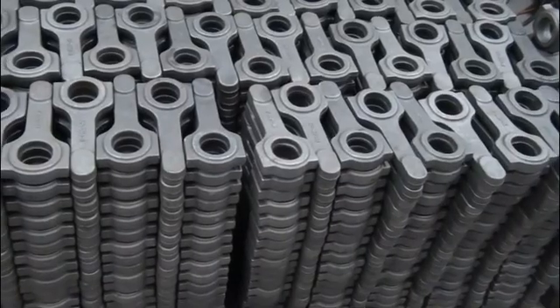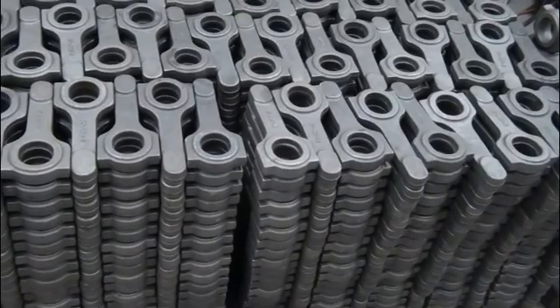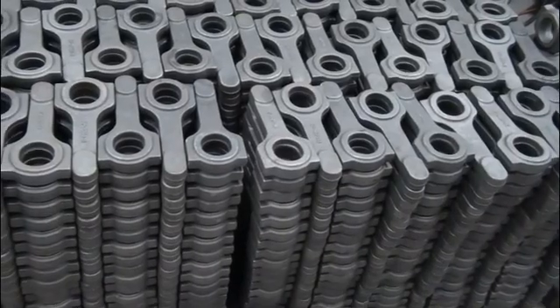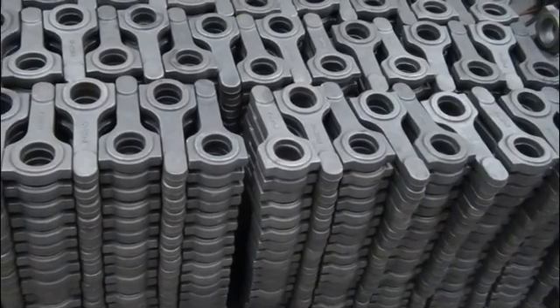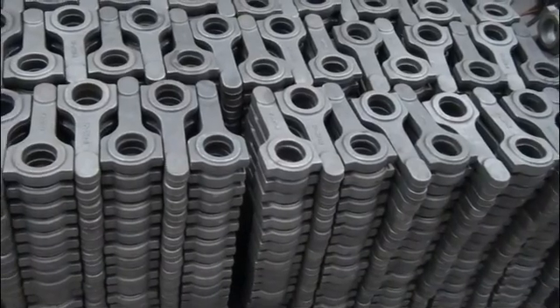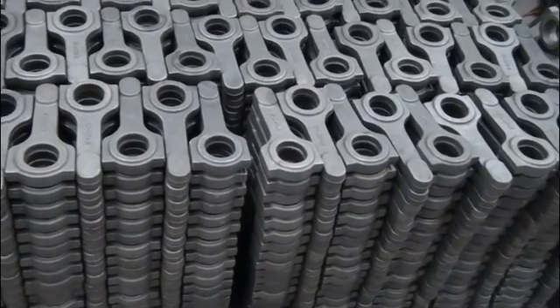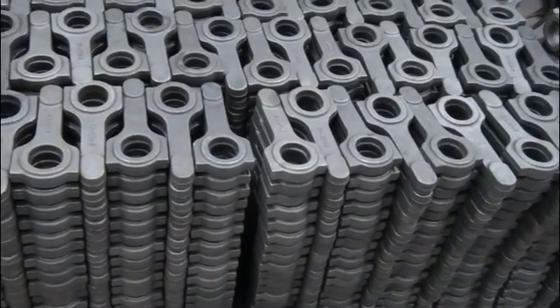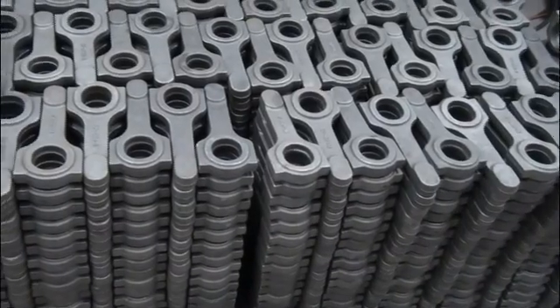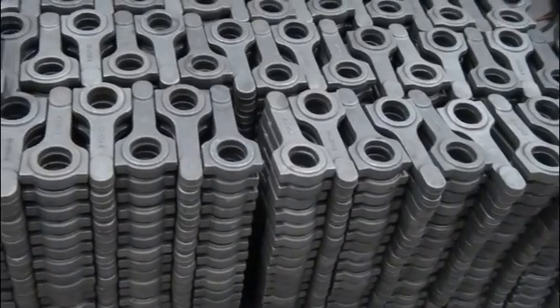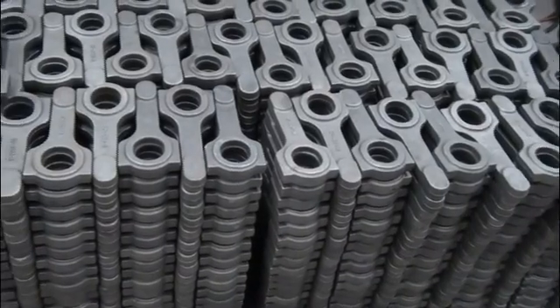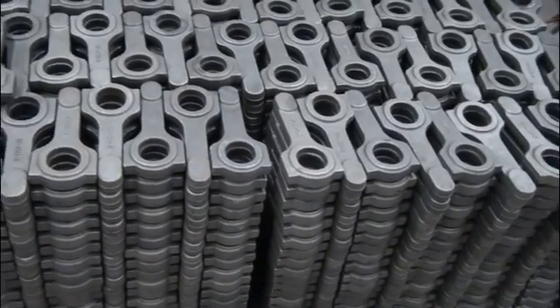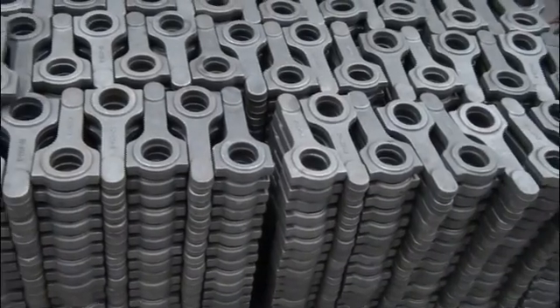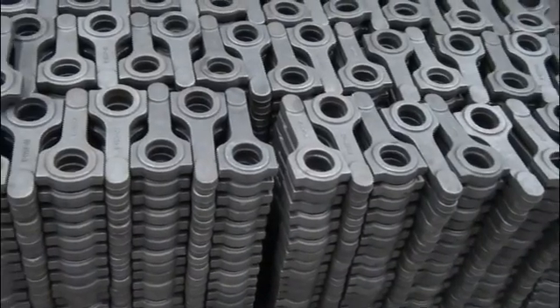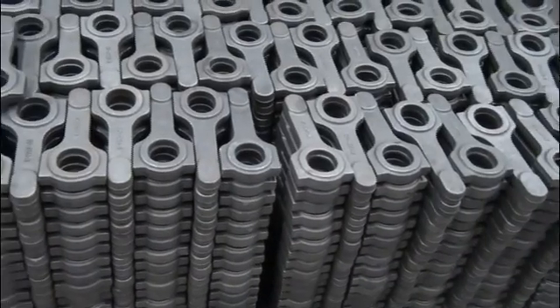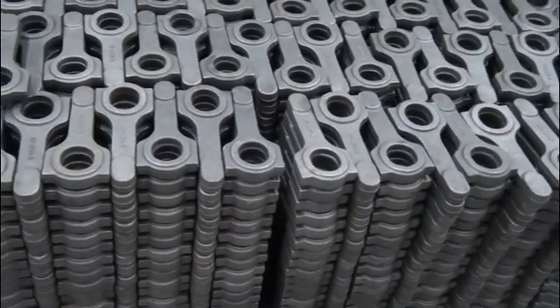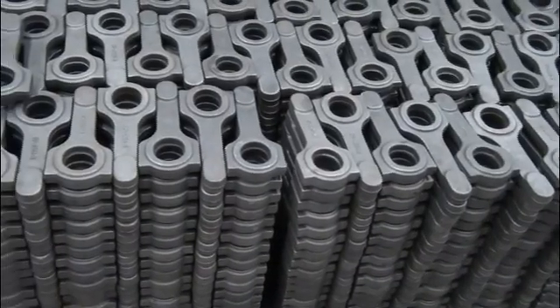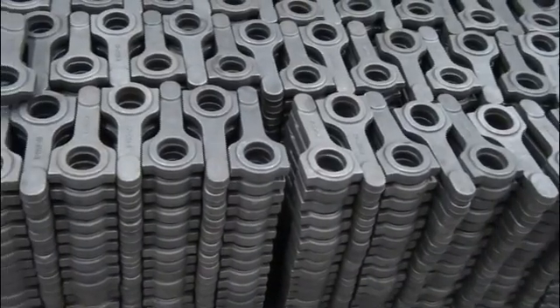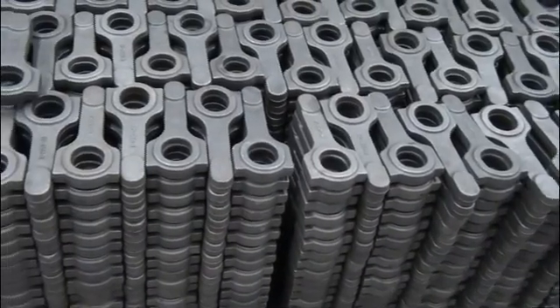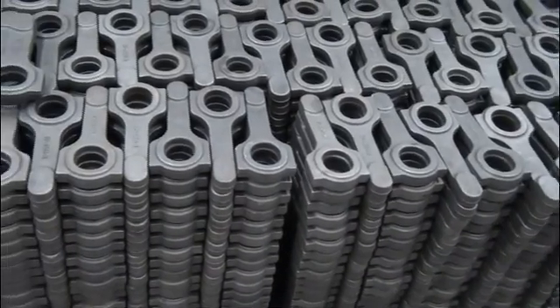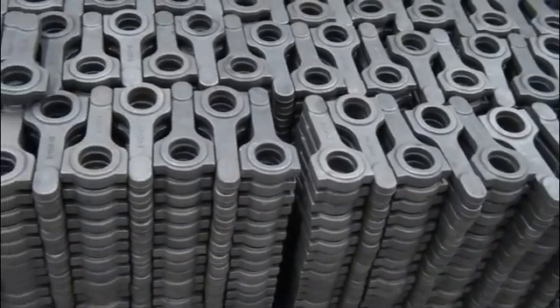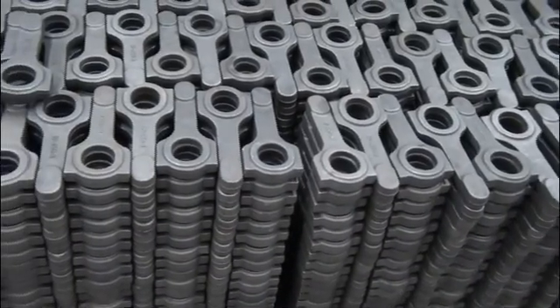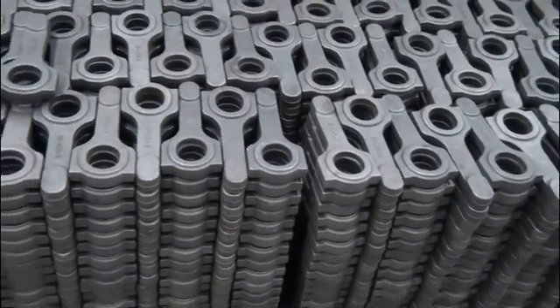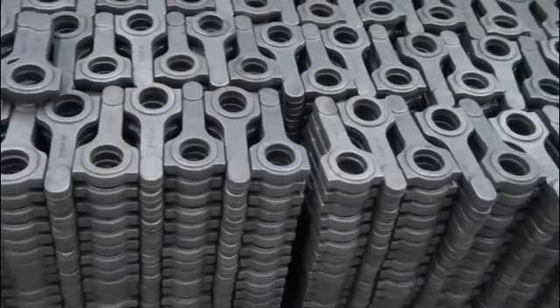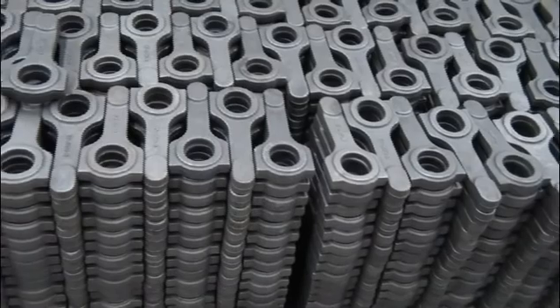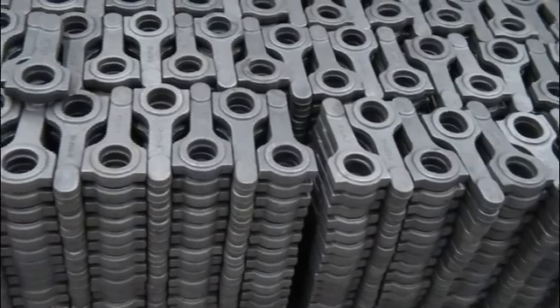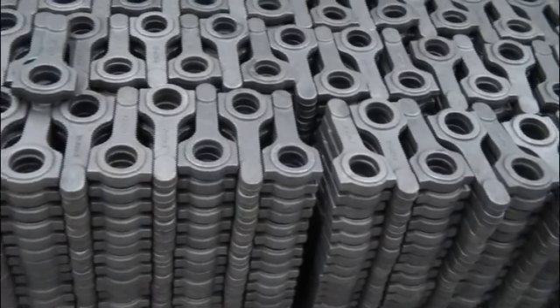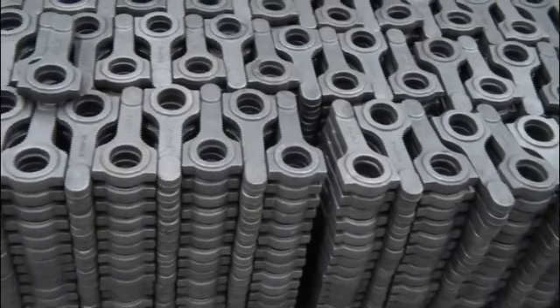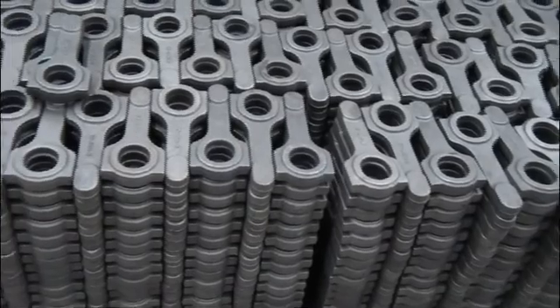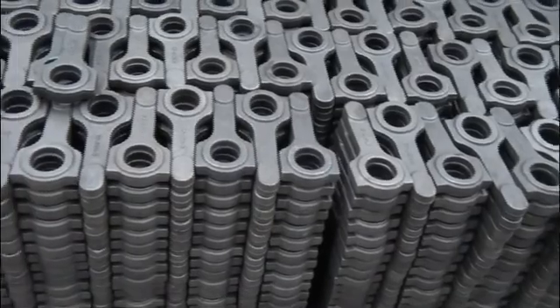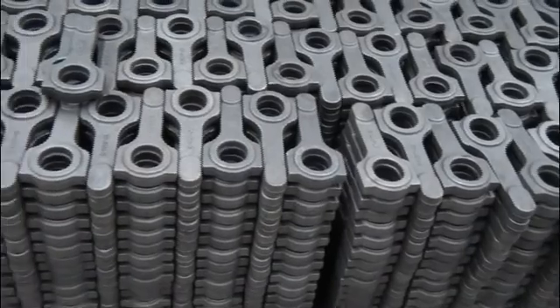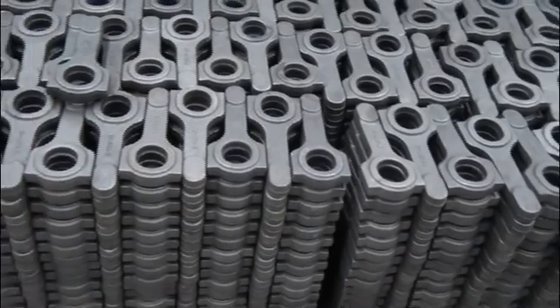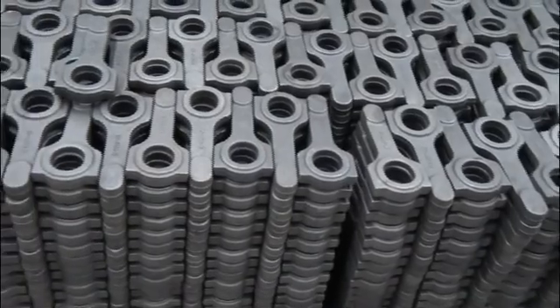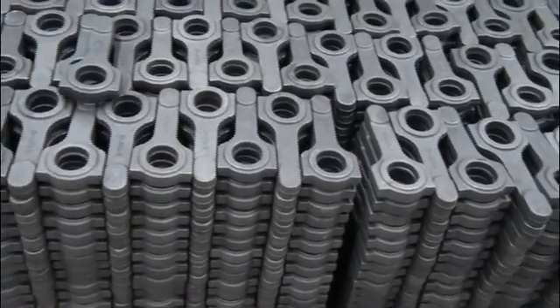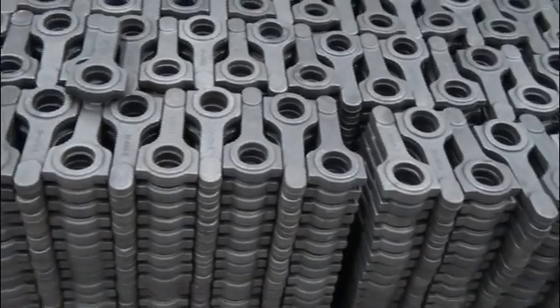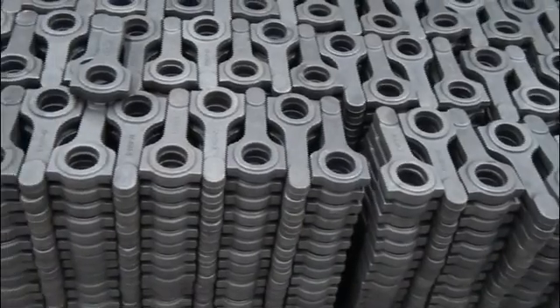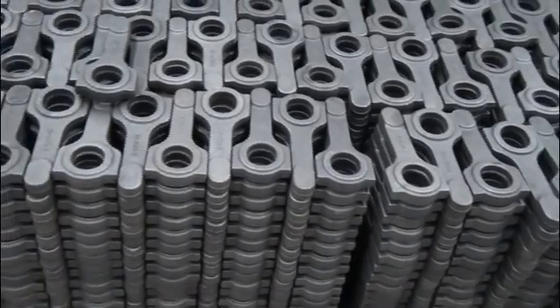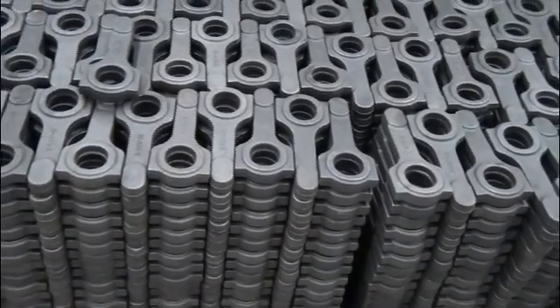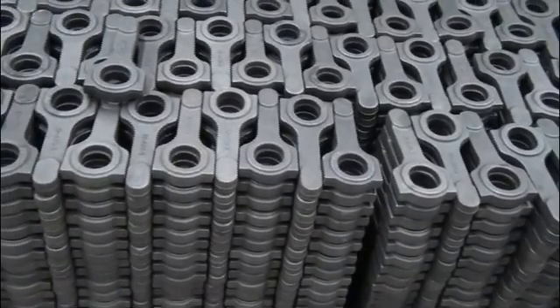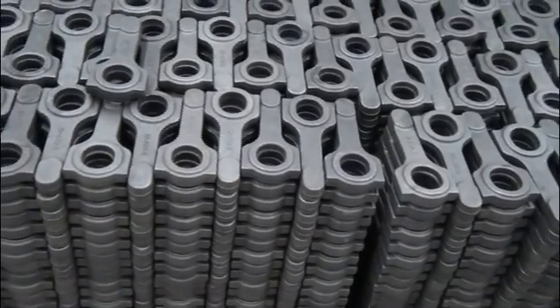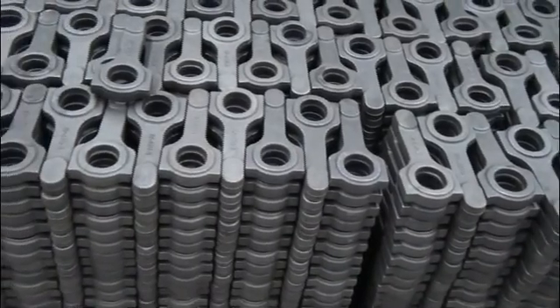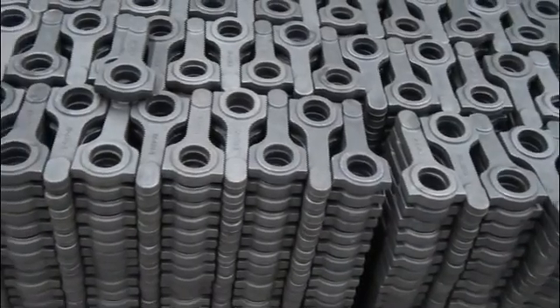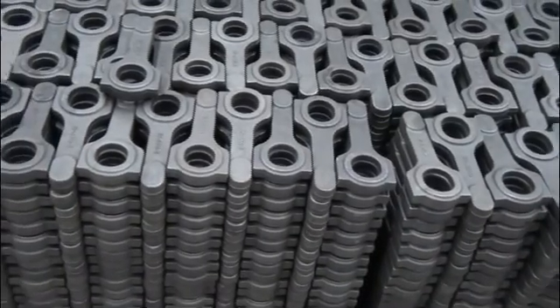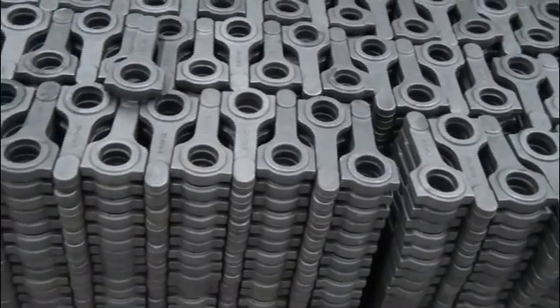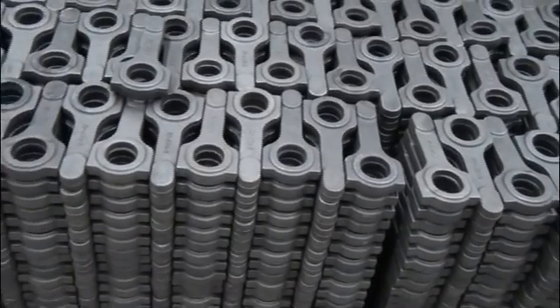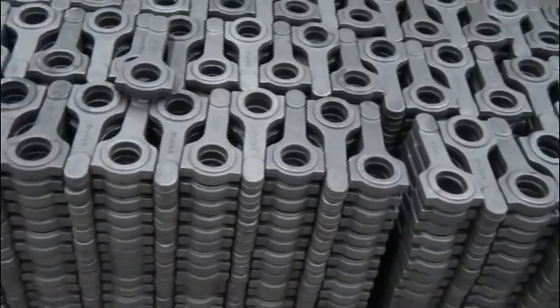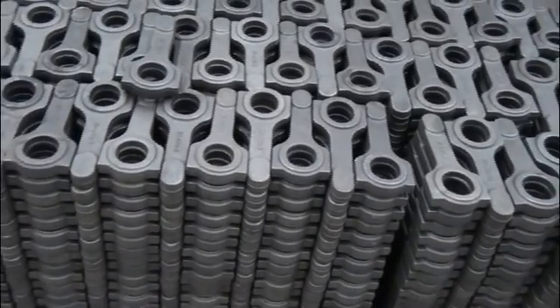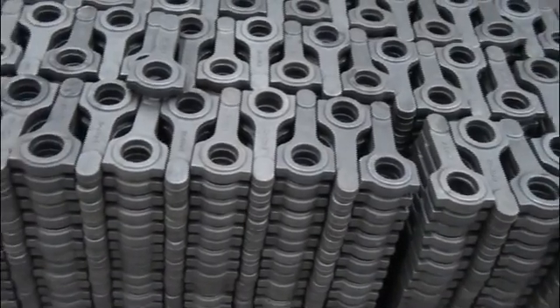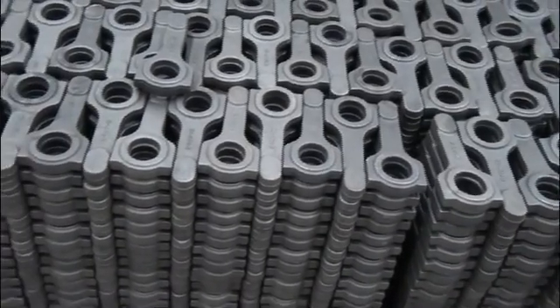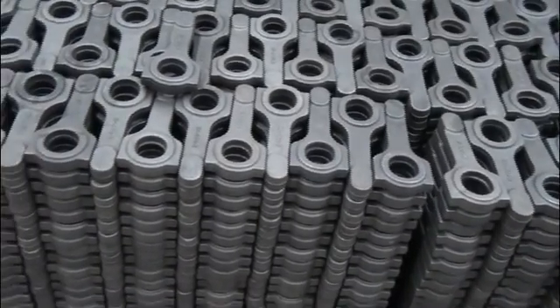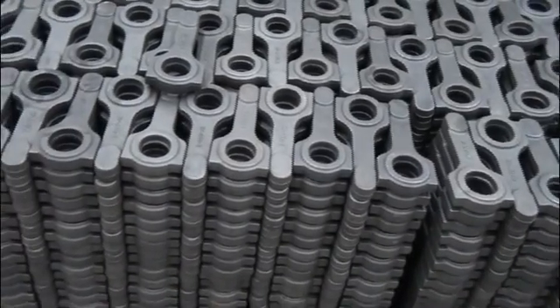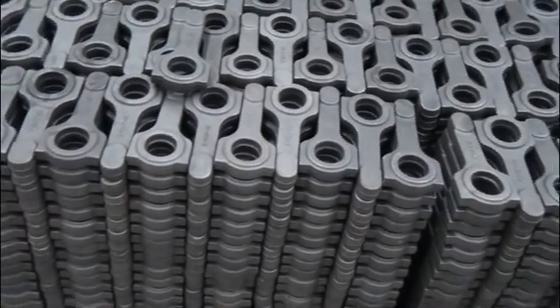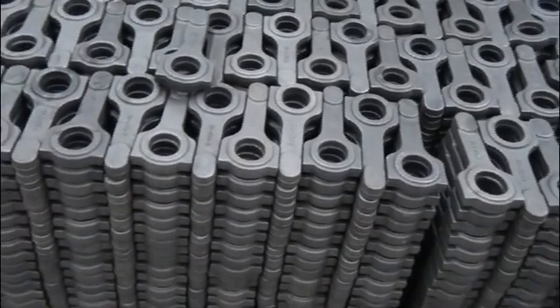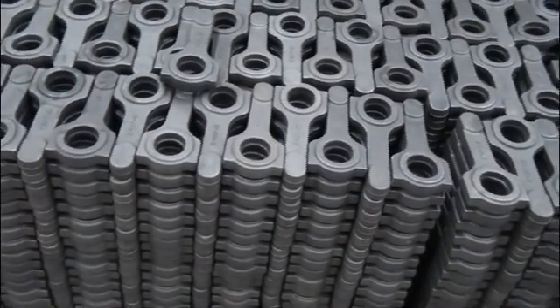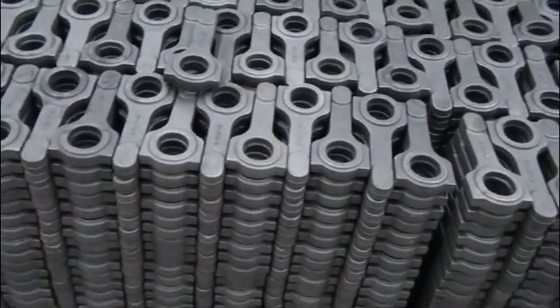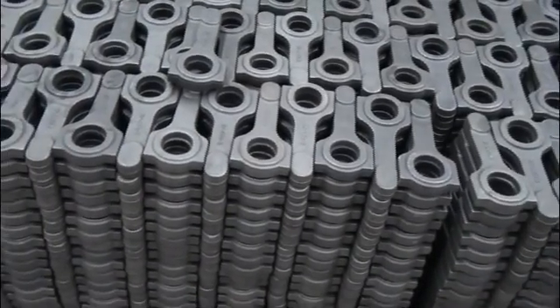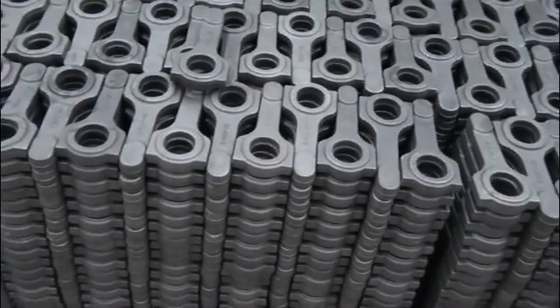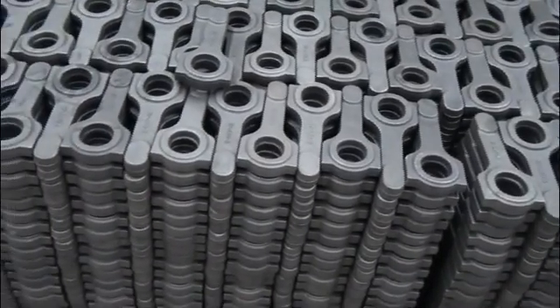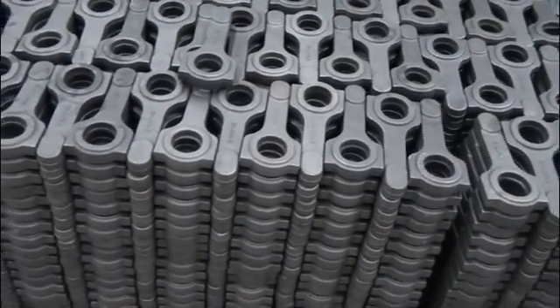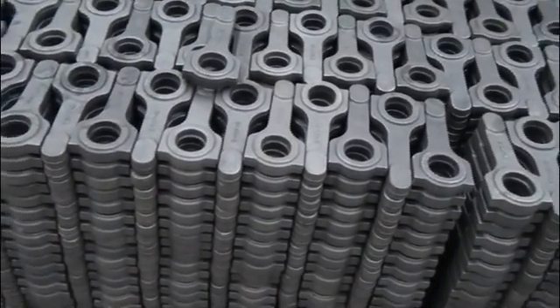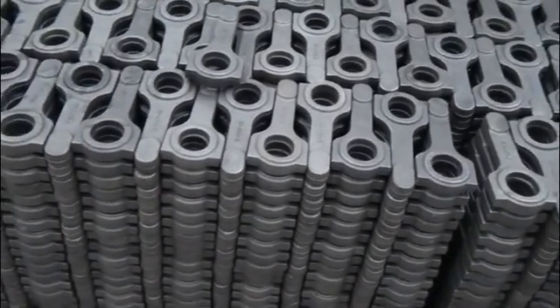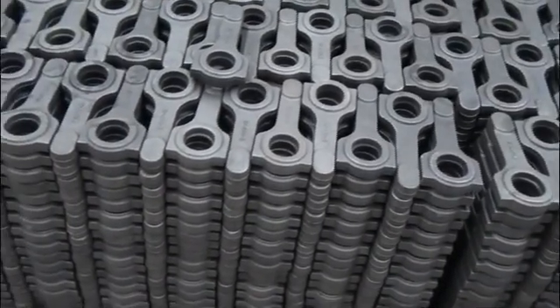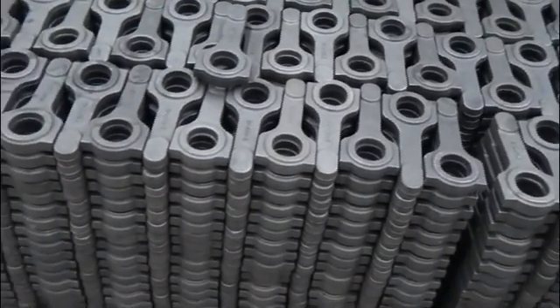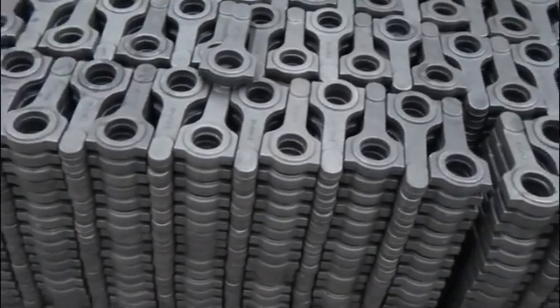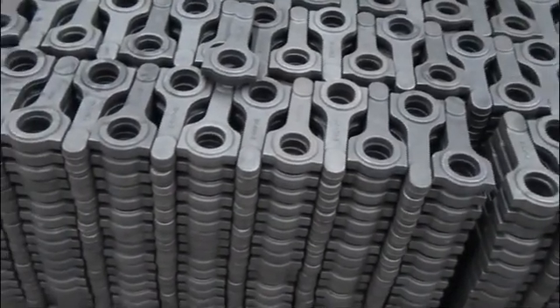We have more than 30 kinds of blanks. All the blanks are made by 4340 steel.